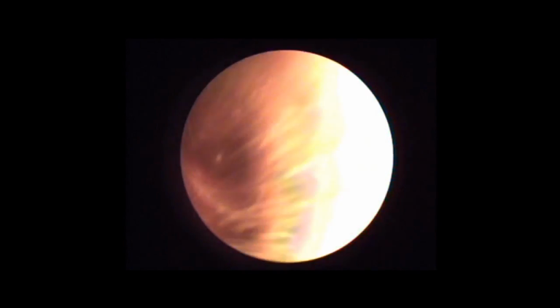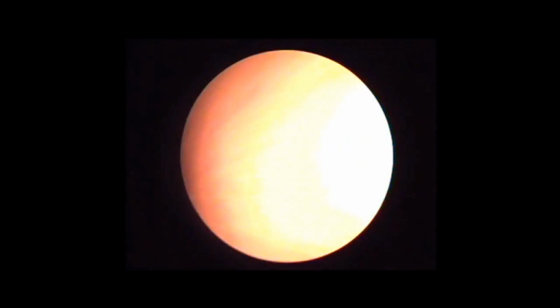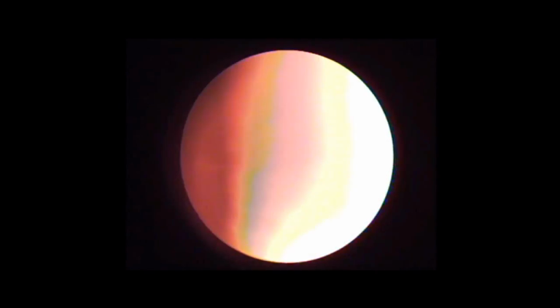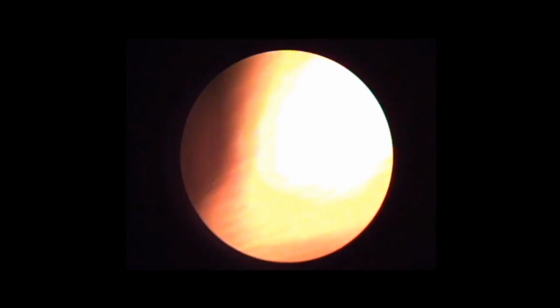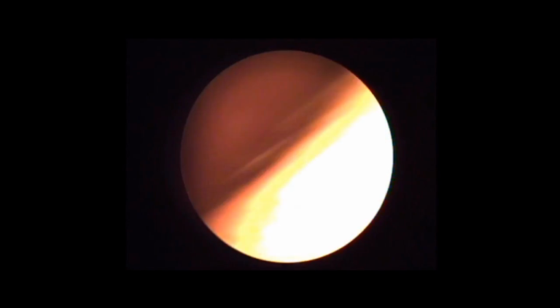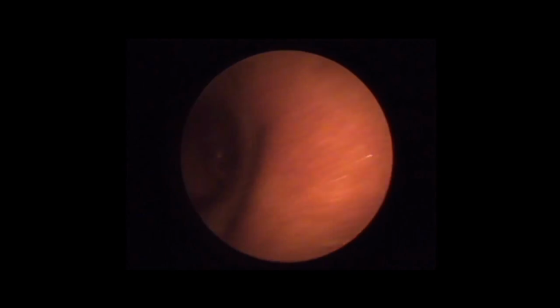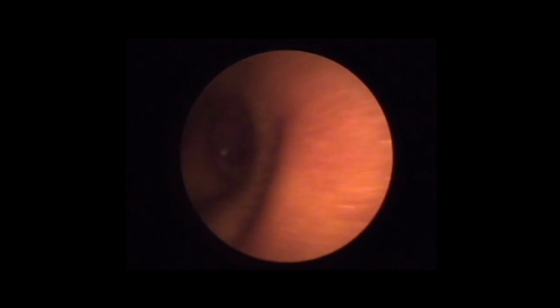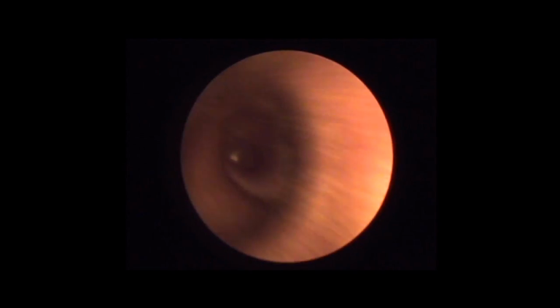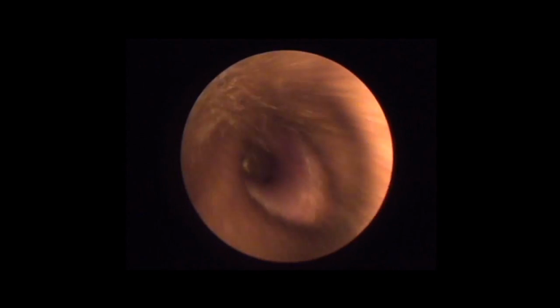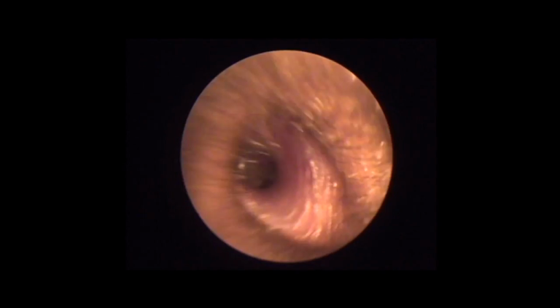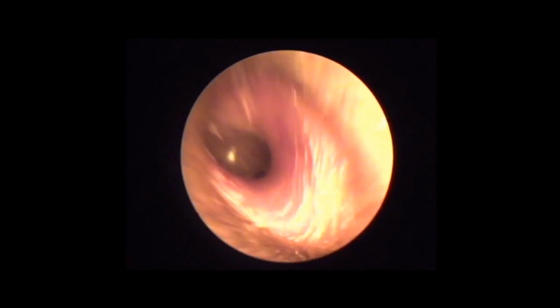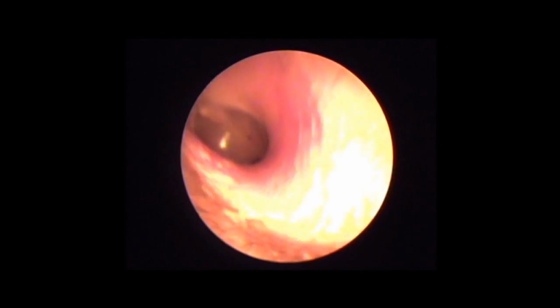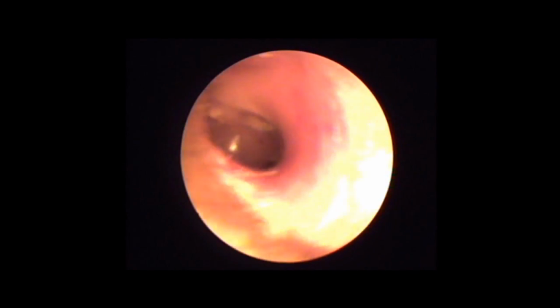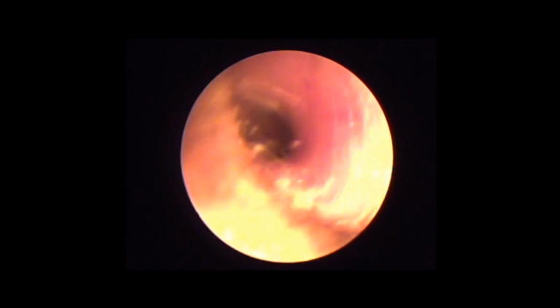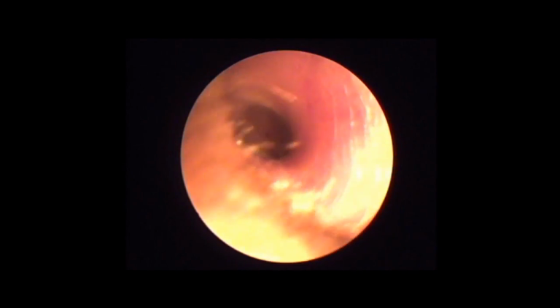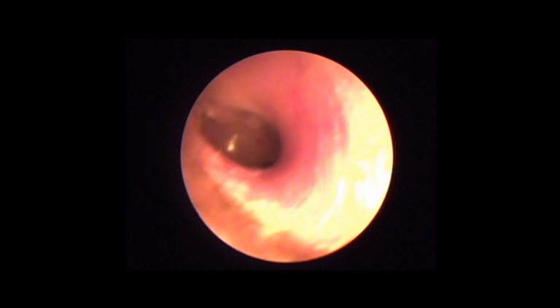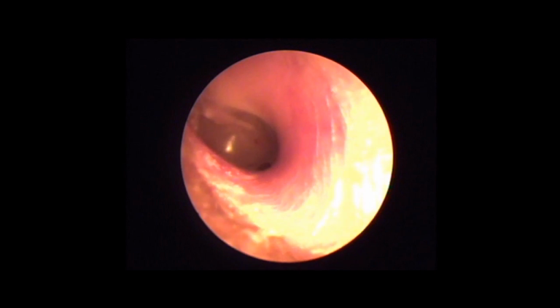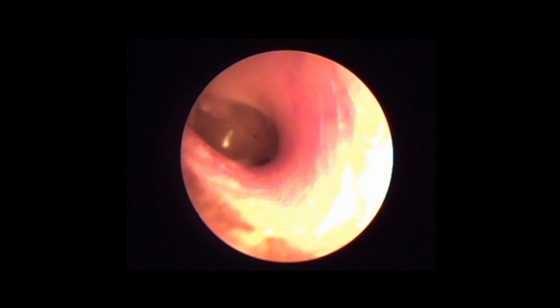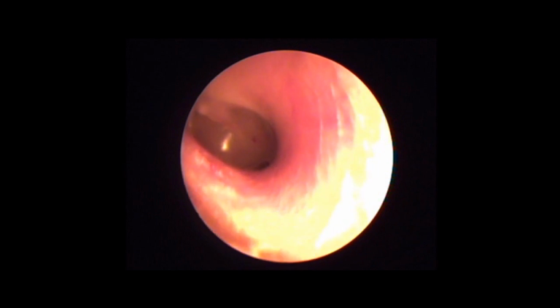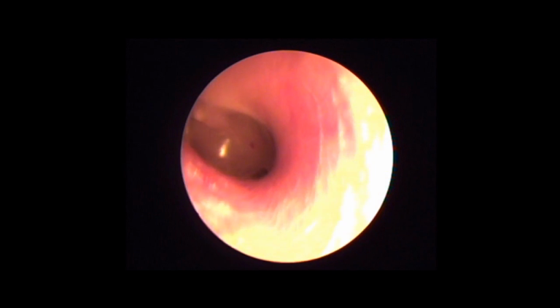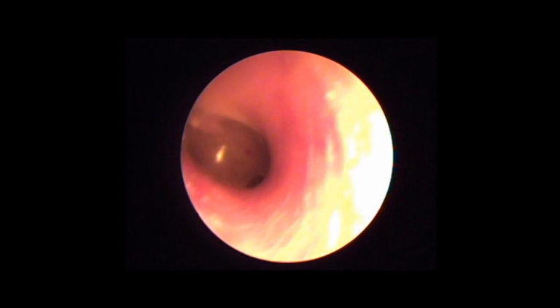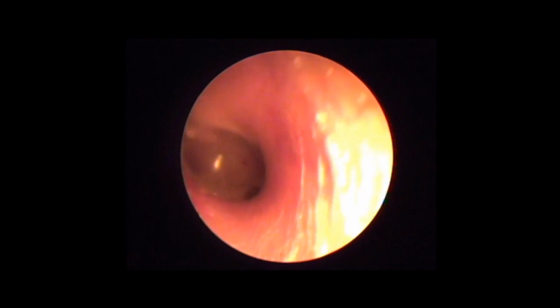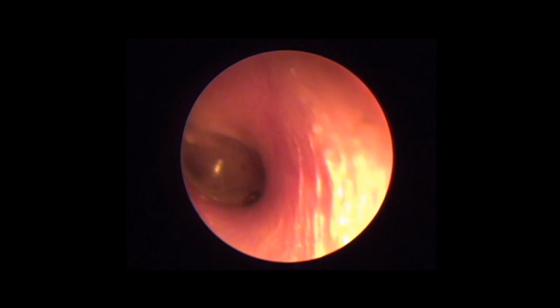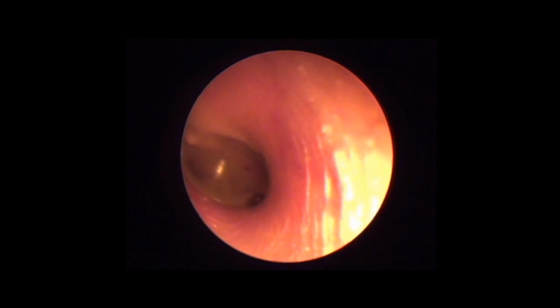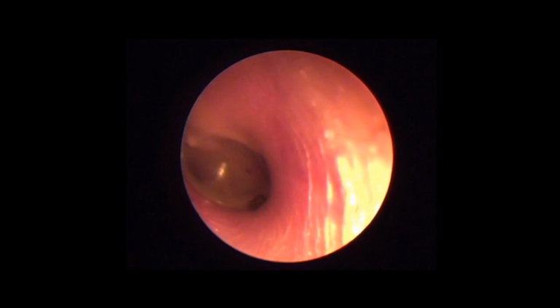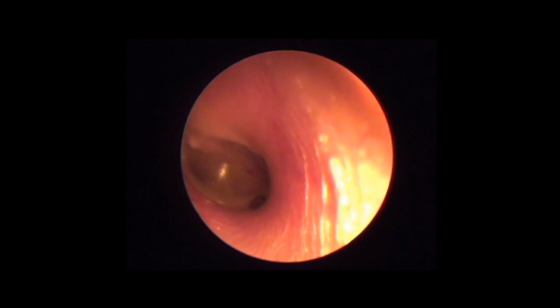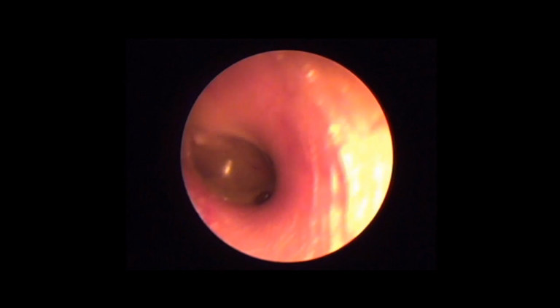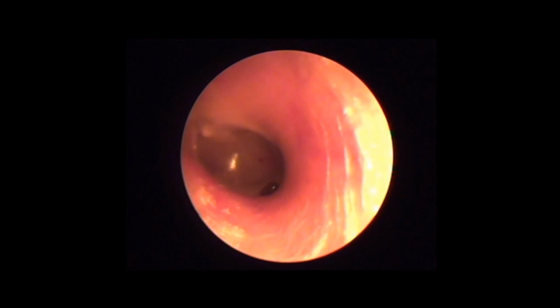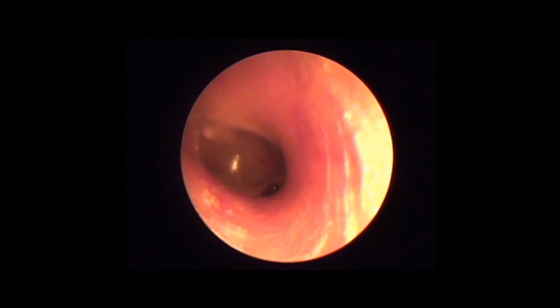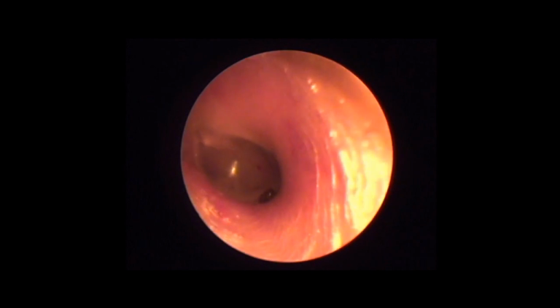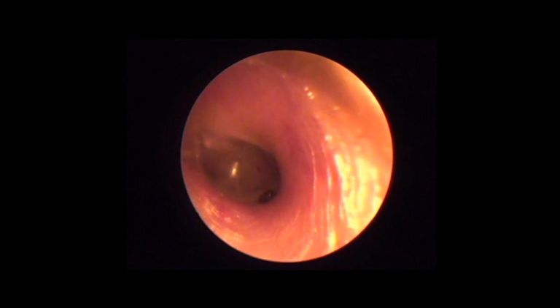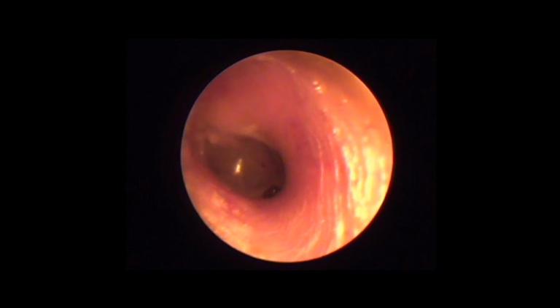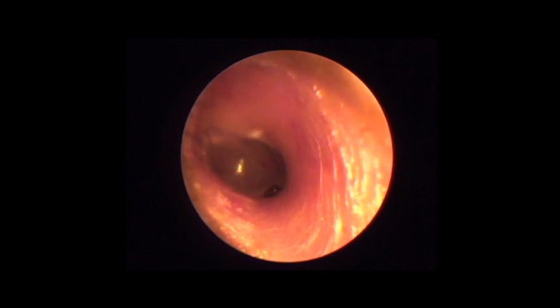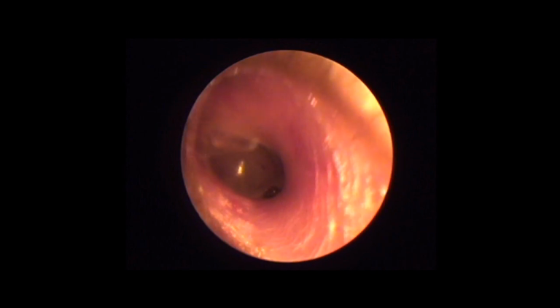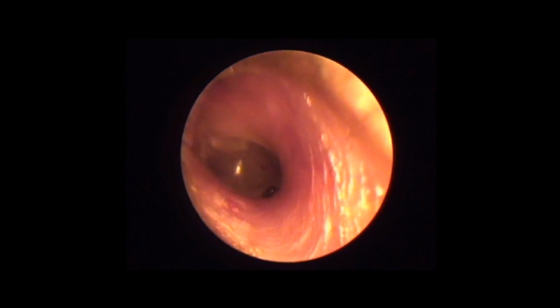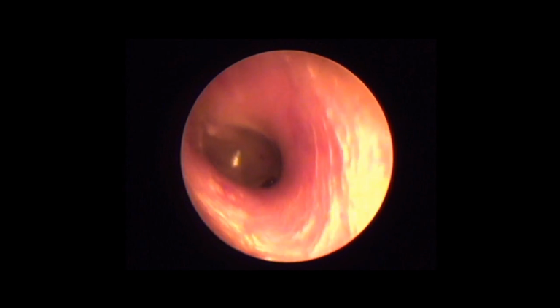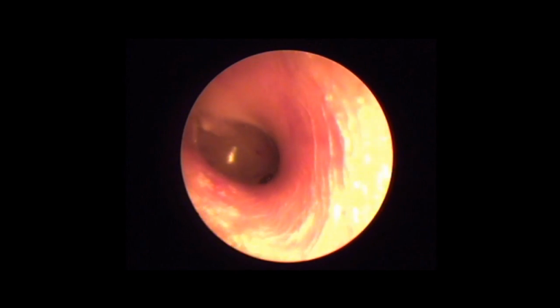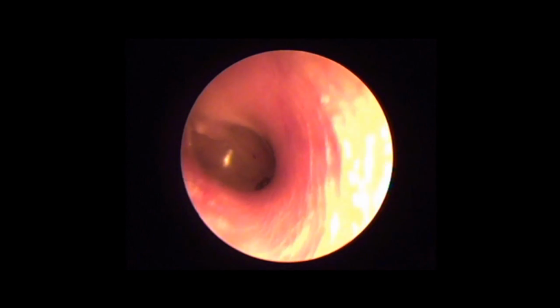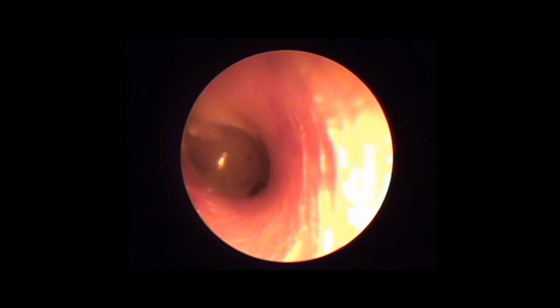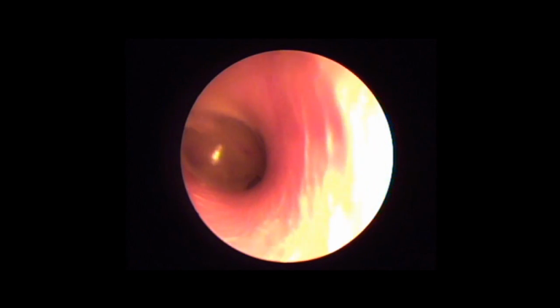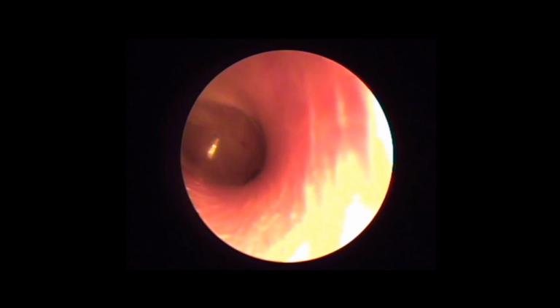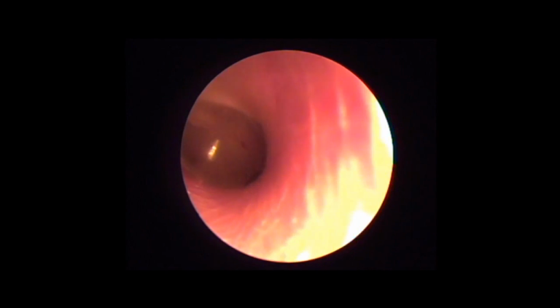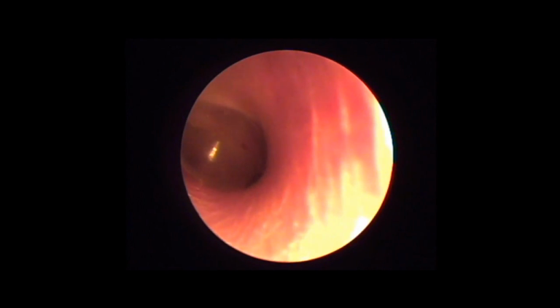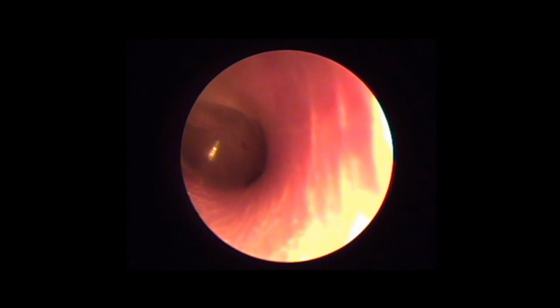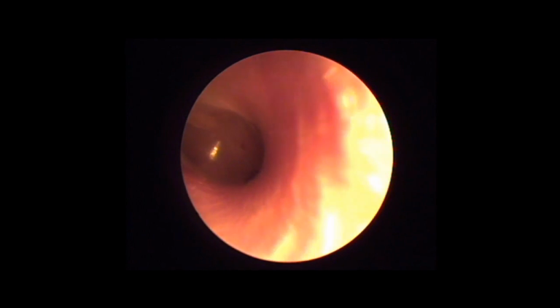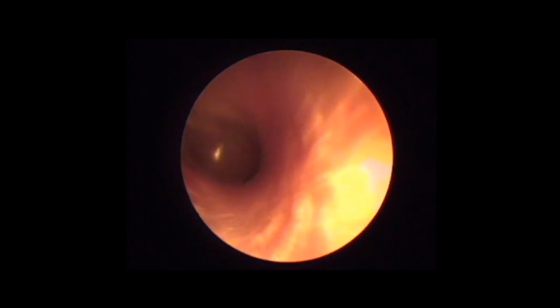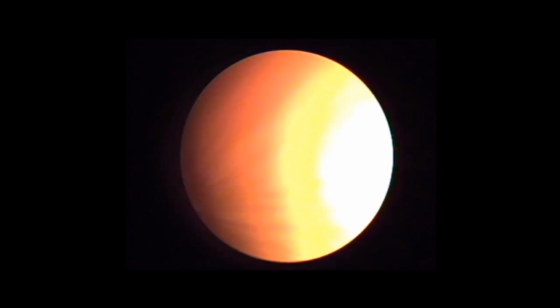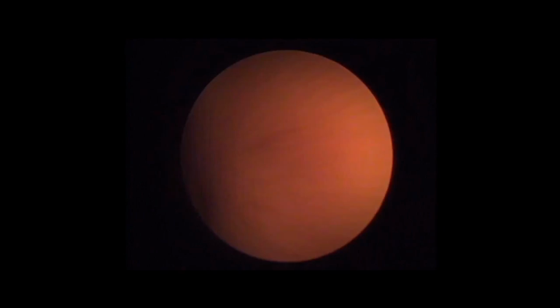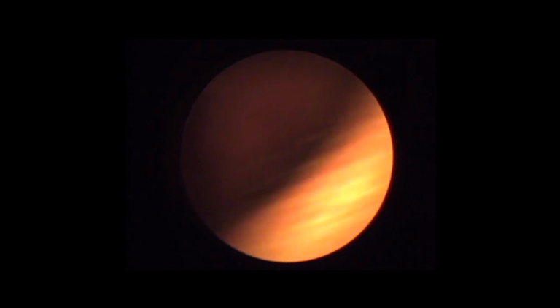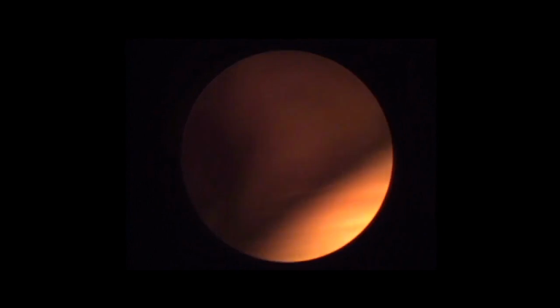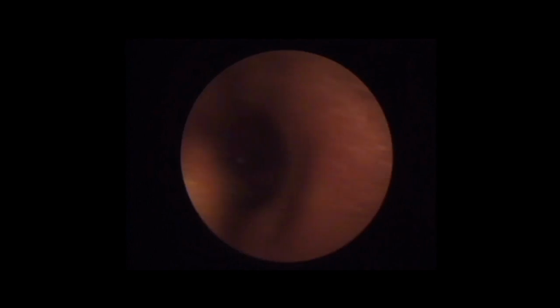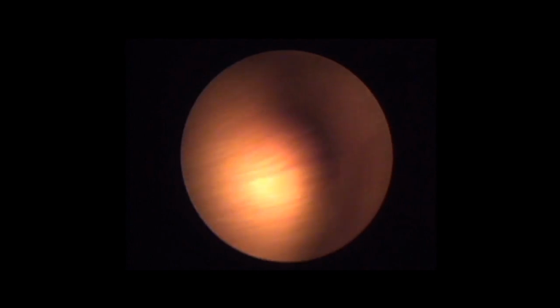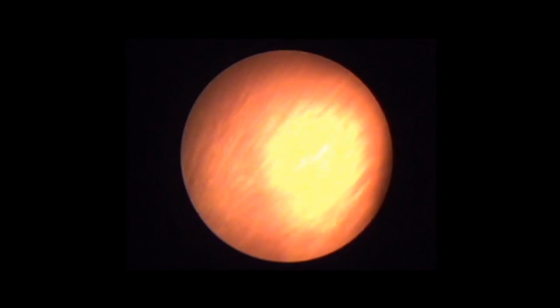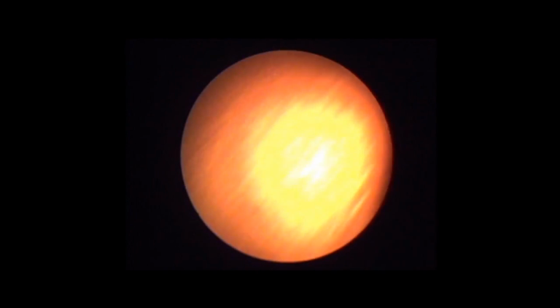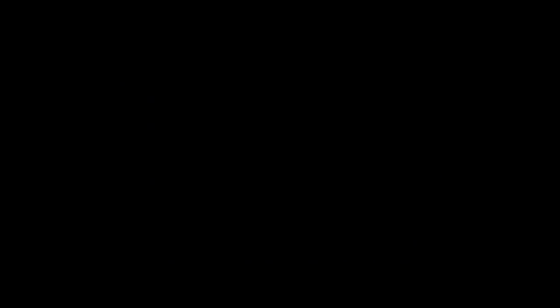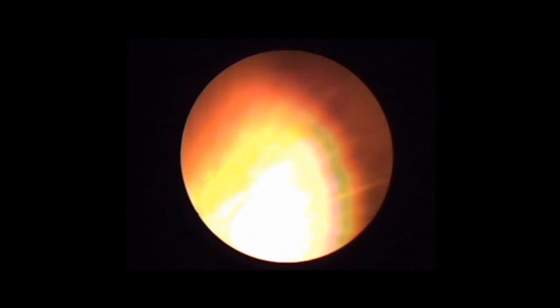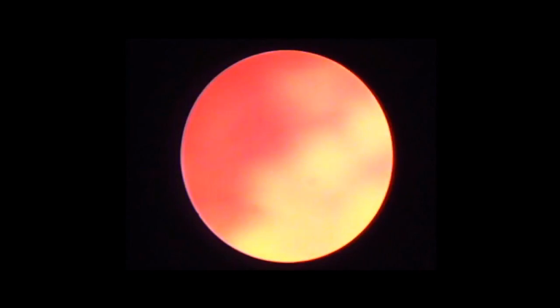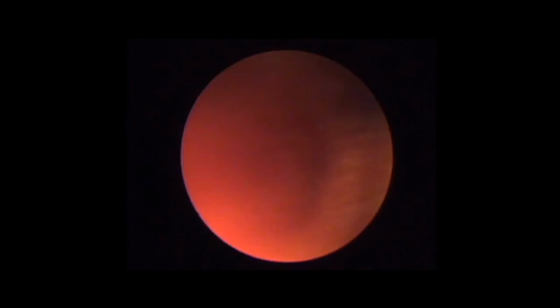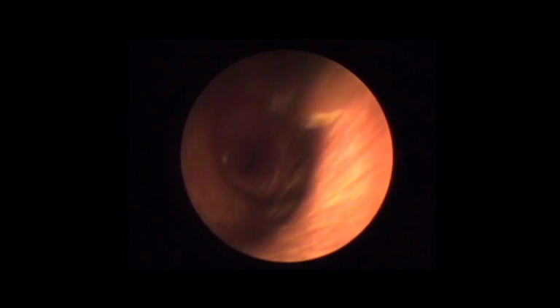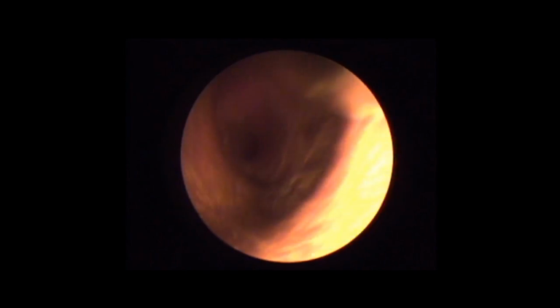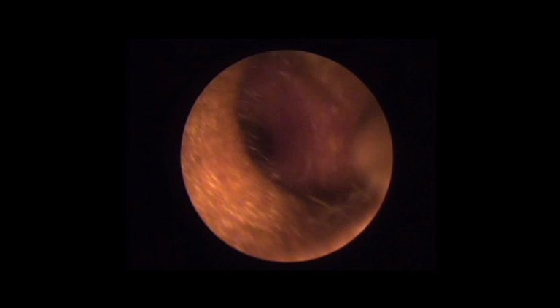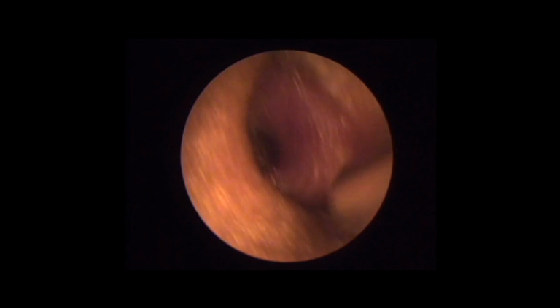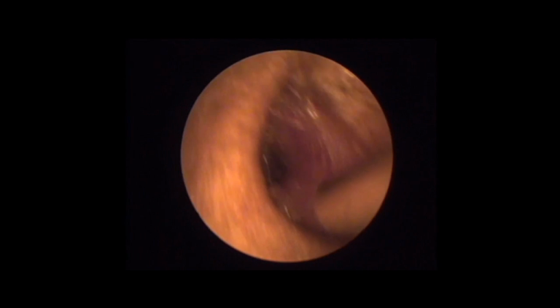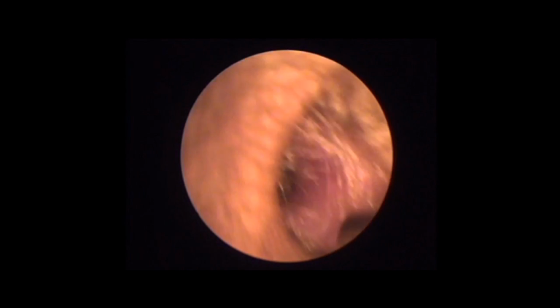Hence, a suction was used to remove it. You could see the insect being sucked into the tip of the suction.